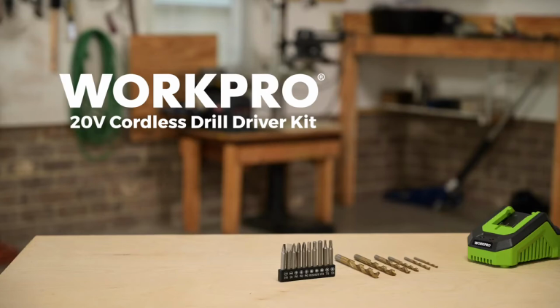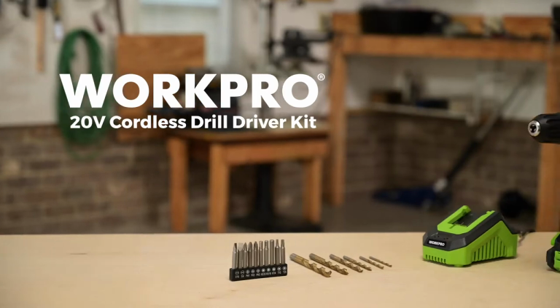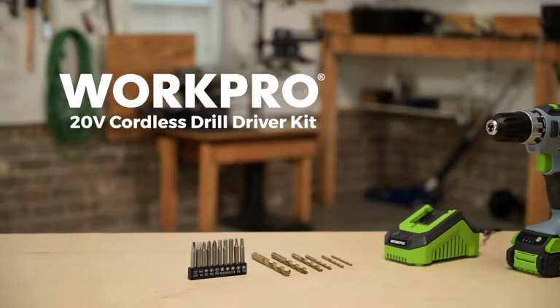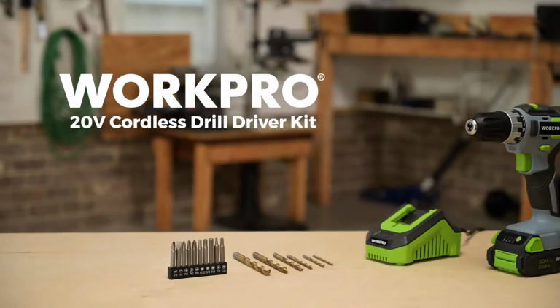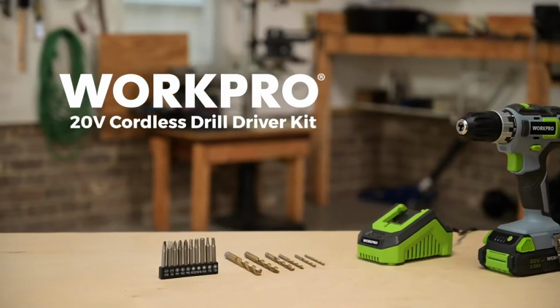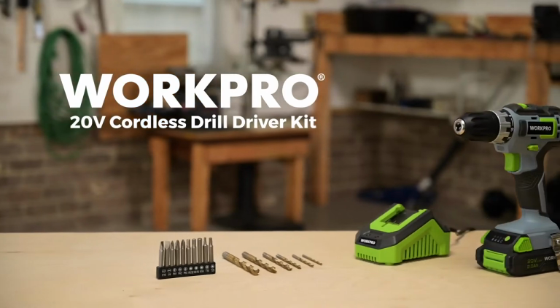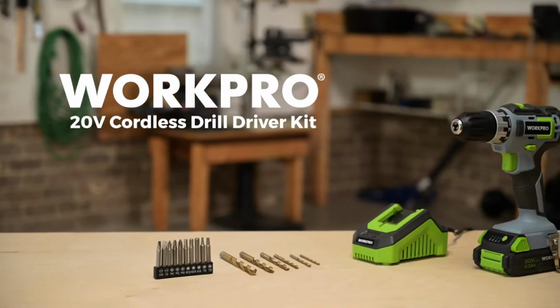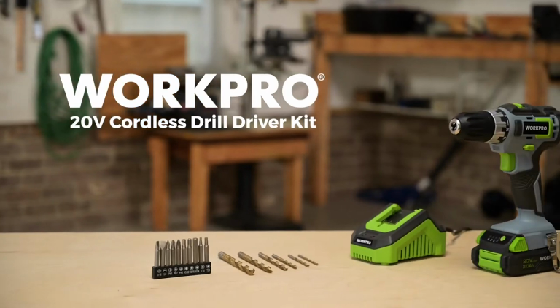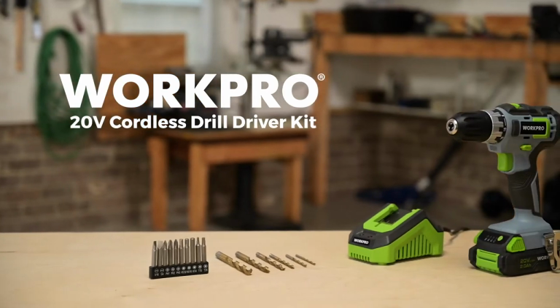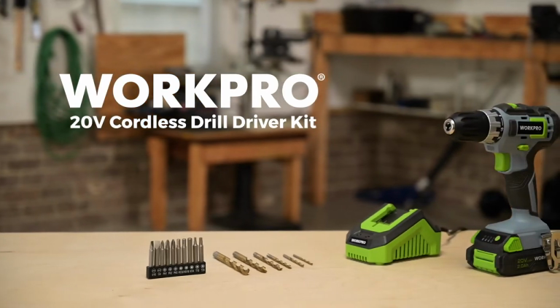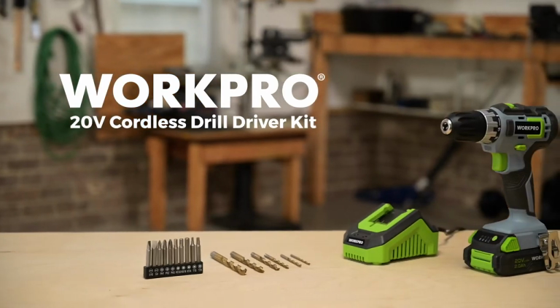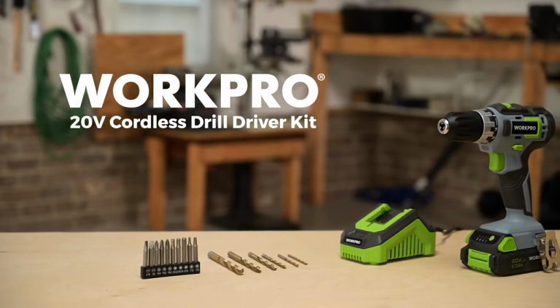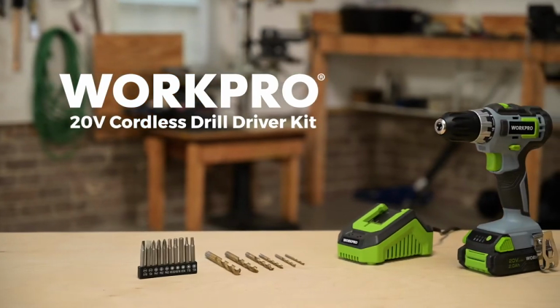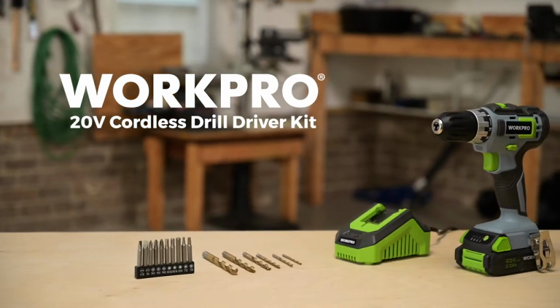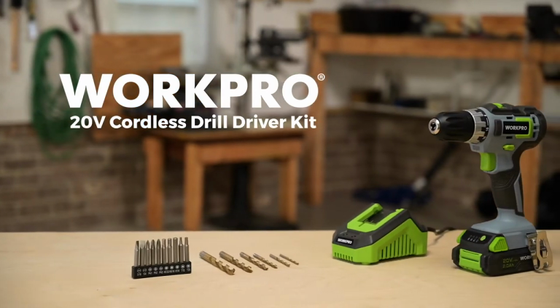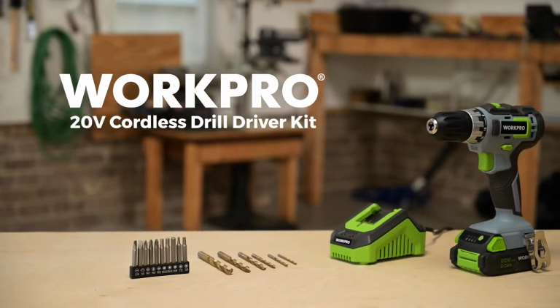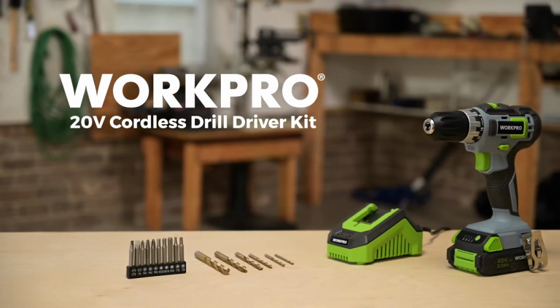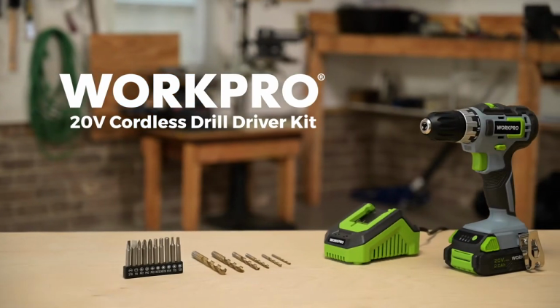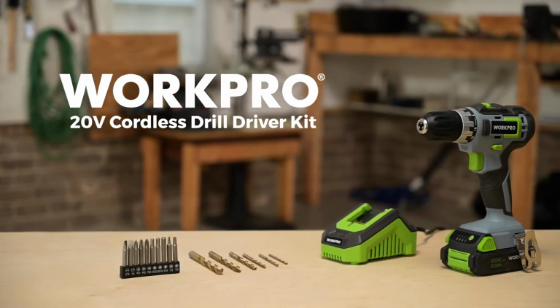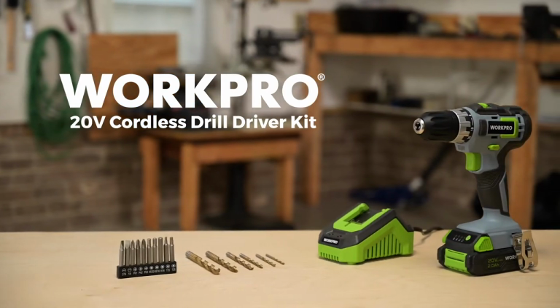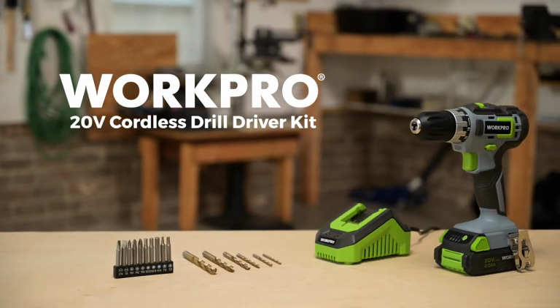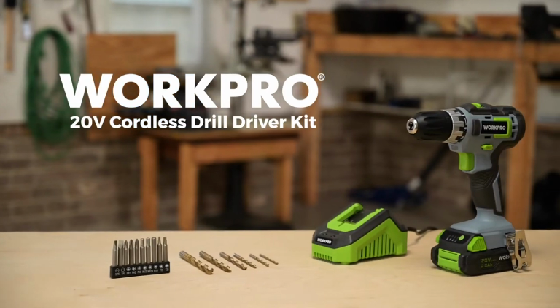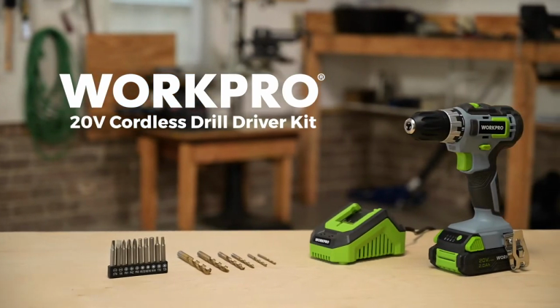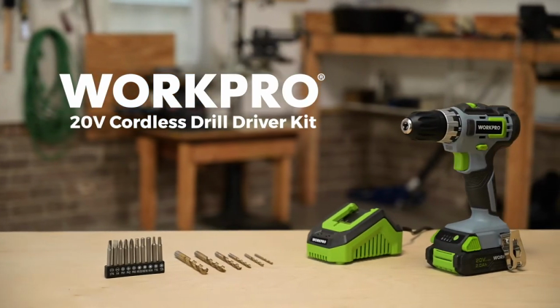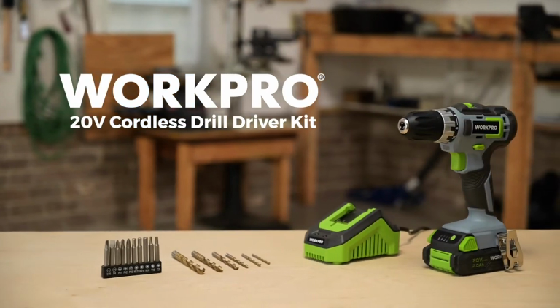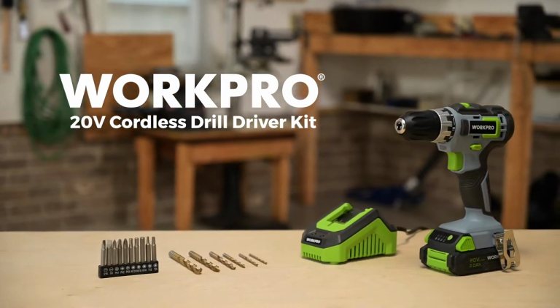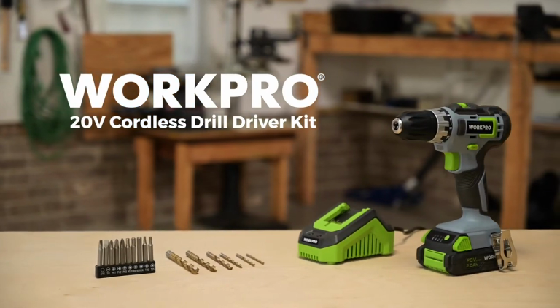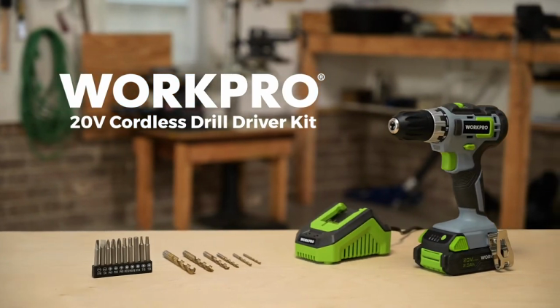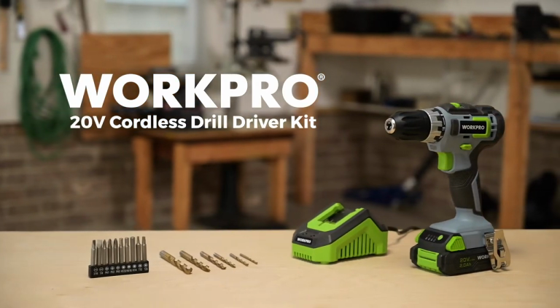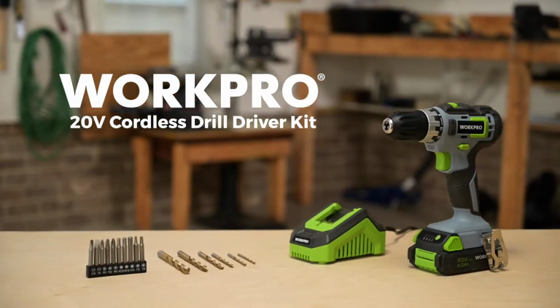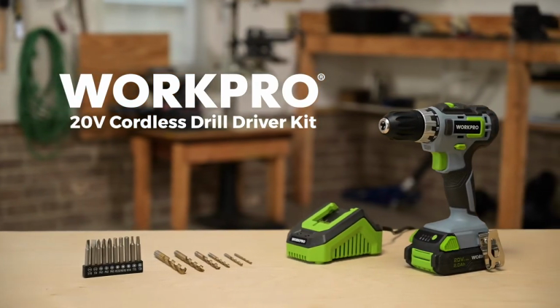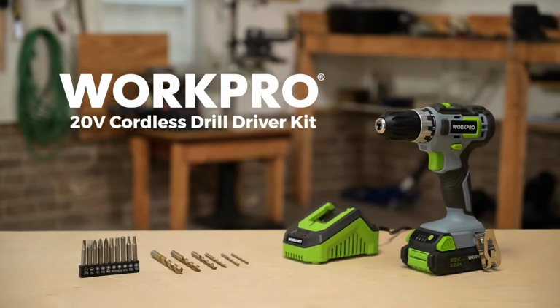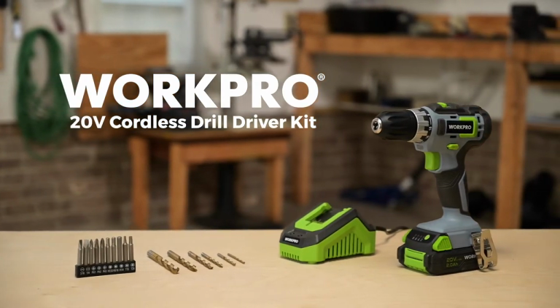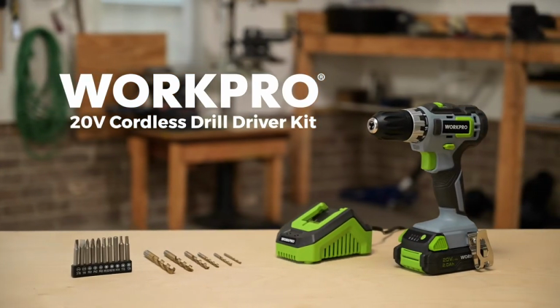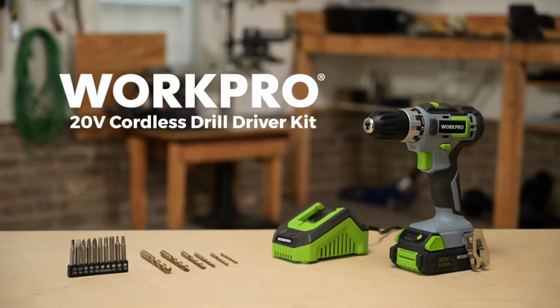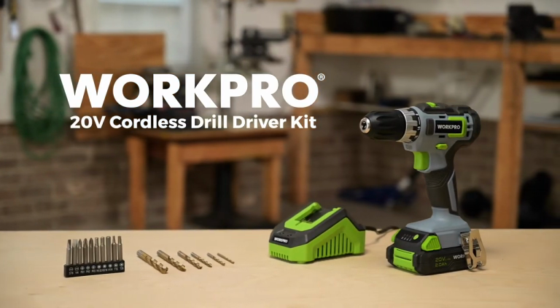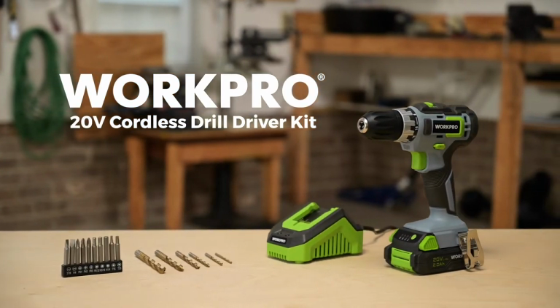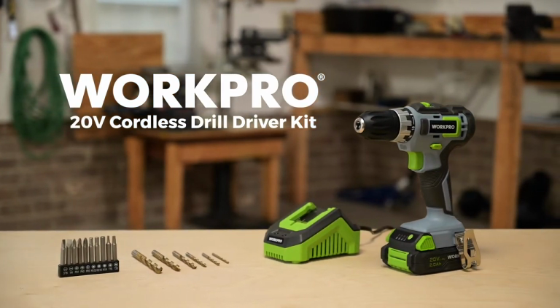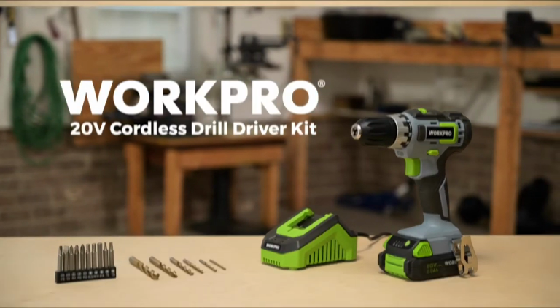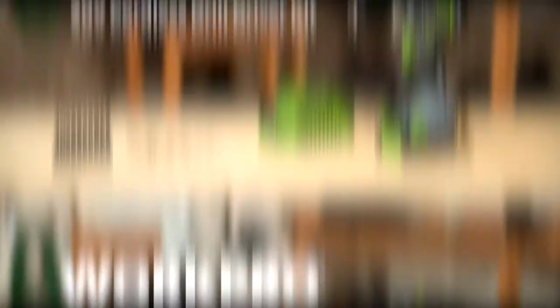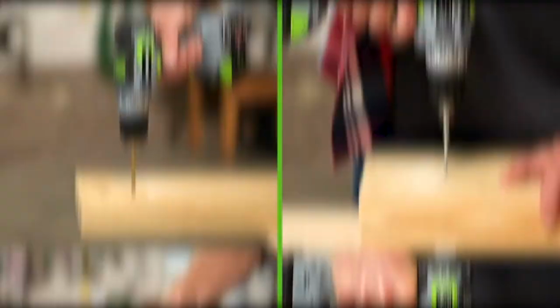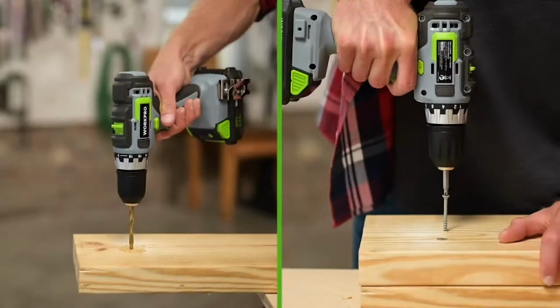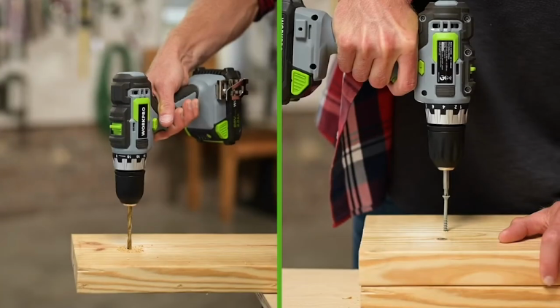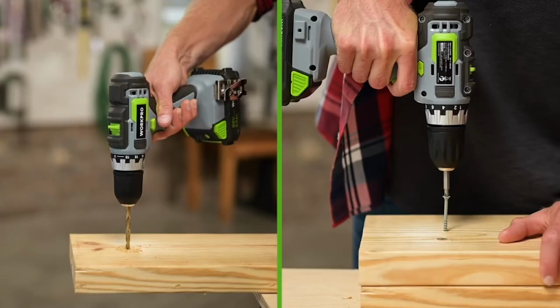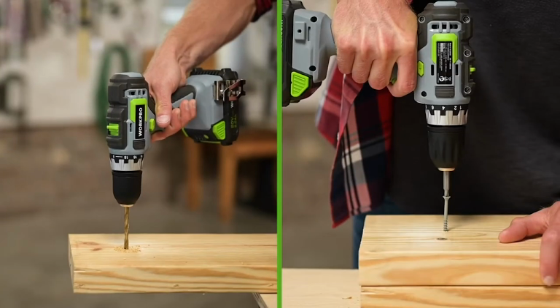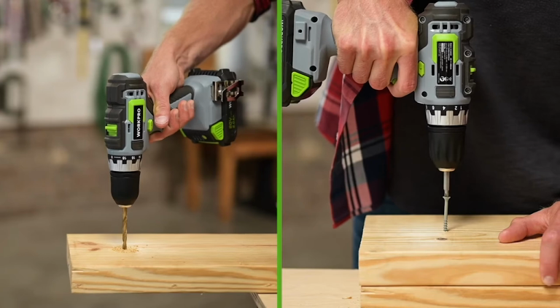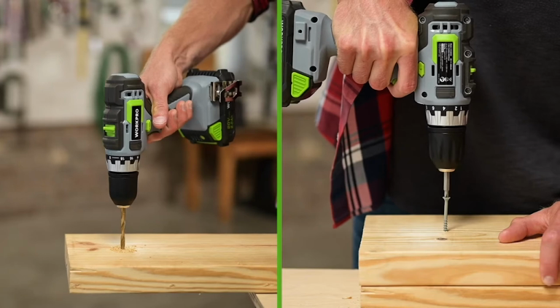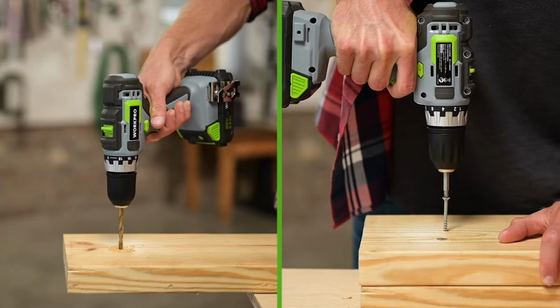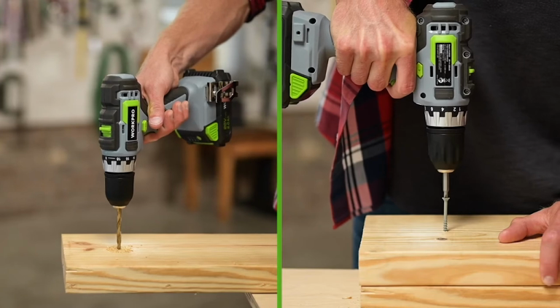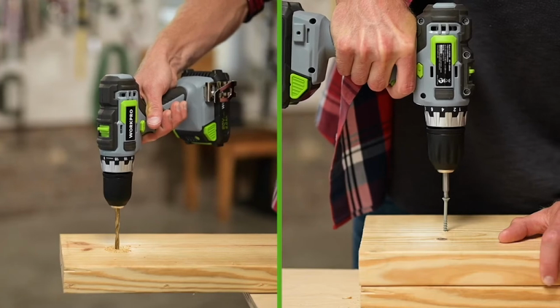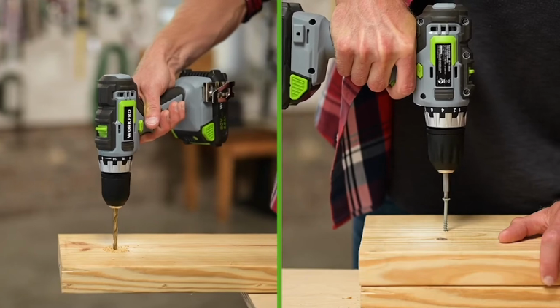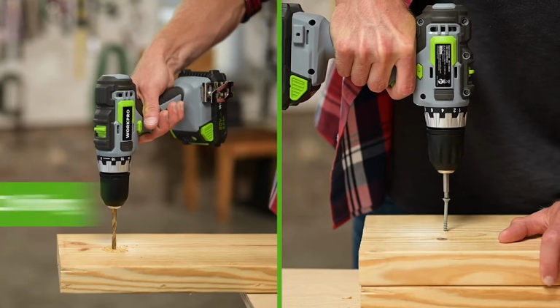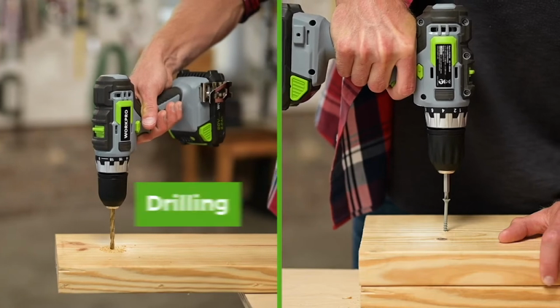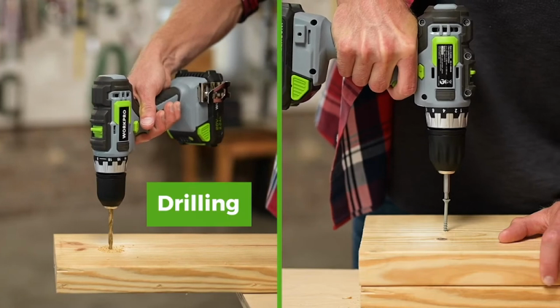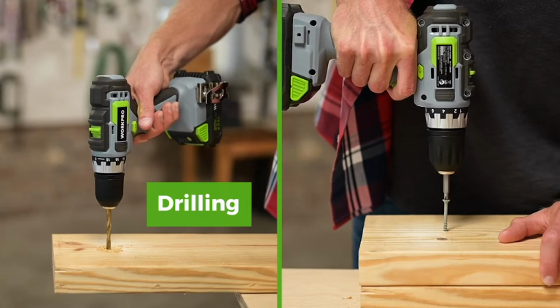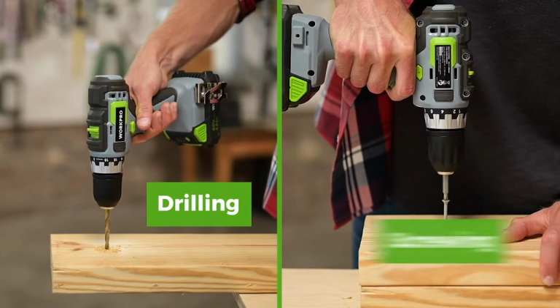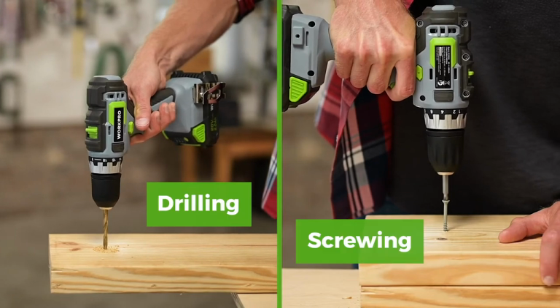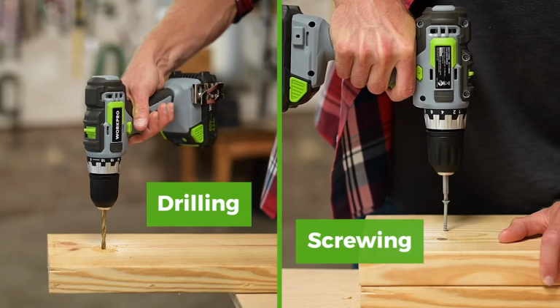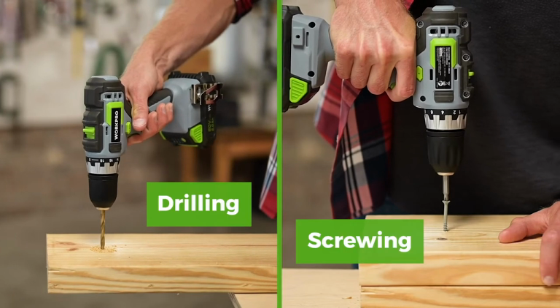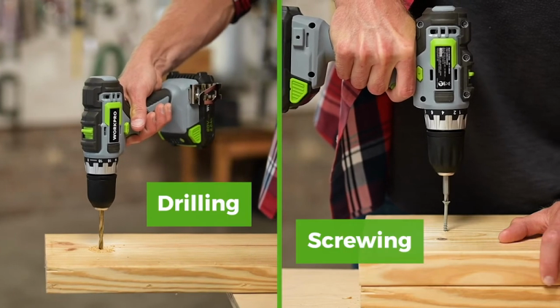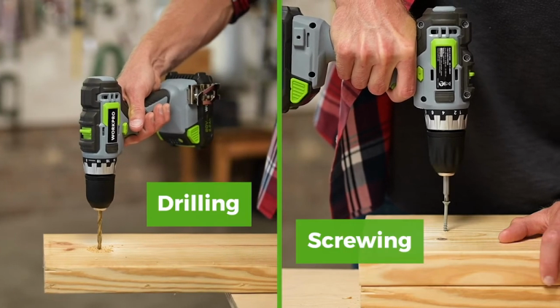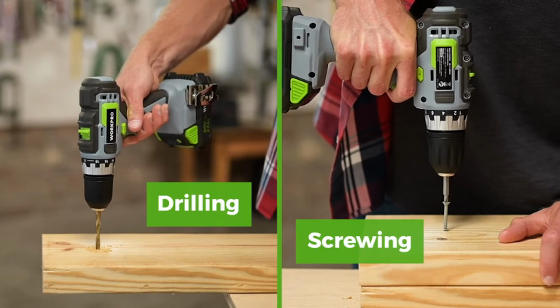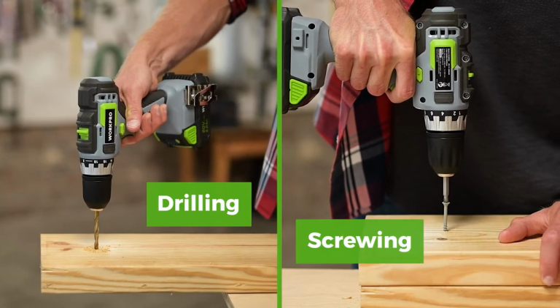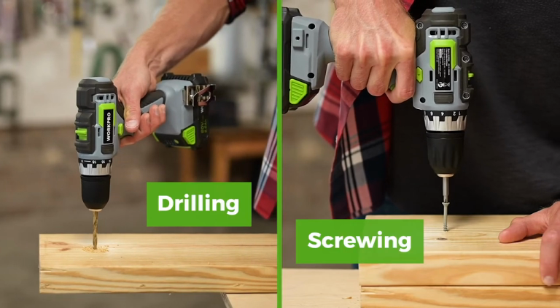New in WorkPro's Power Tool lineup is the 20-volt Cordless Drill Driver Kit, ideal for both drilling and screwing tasks.